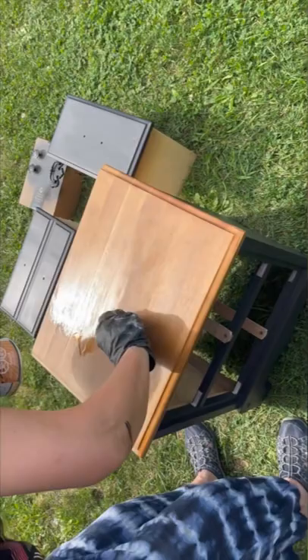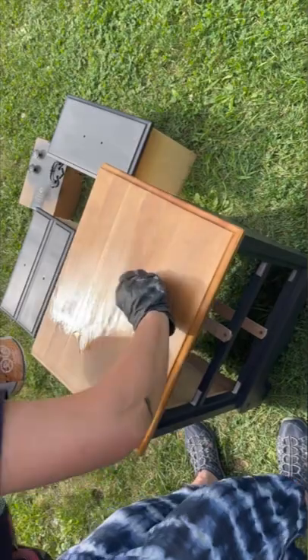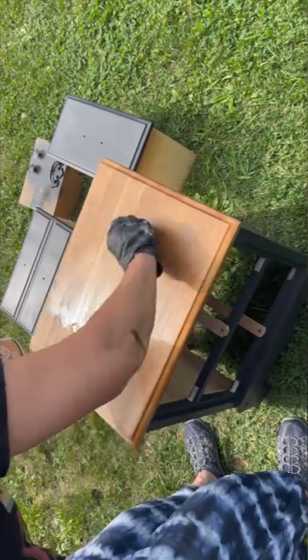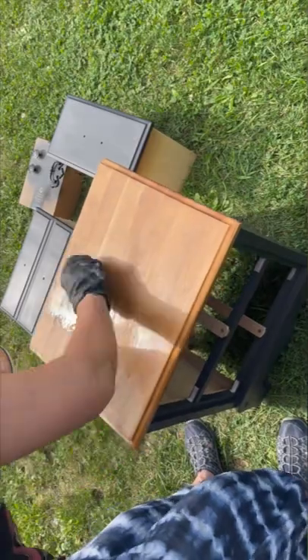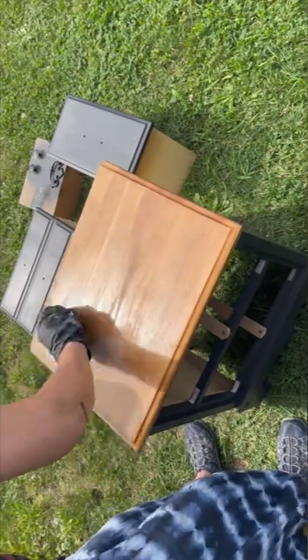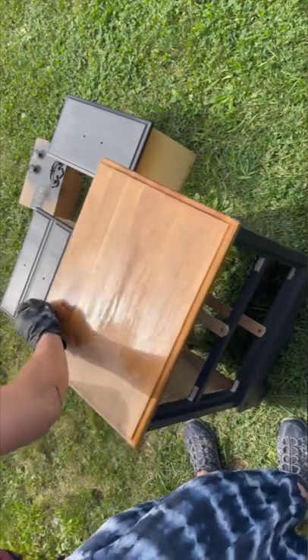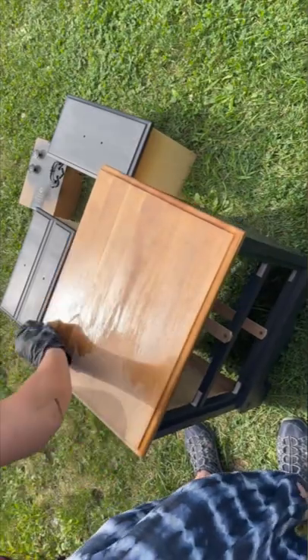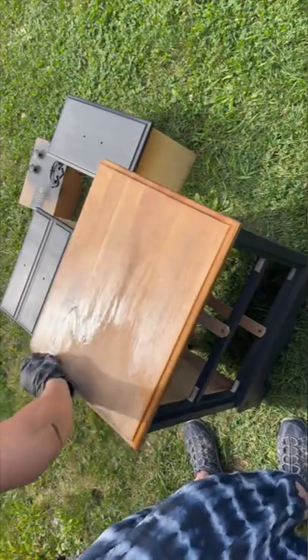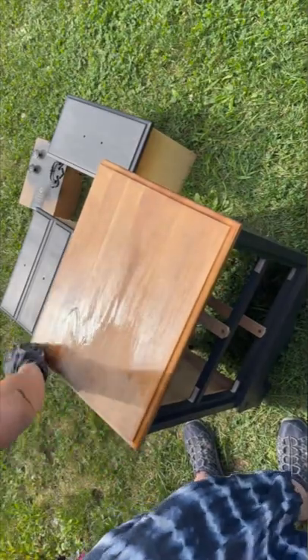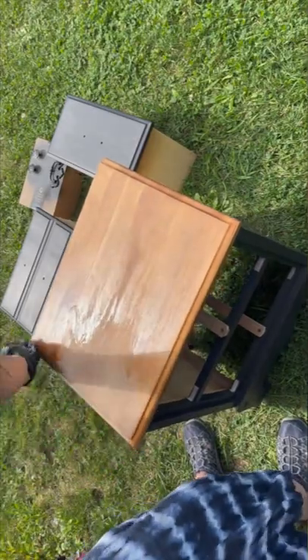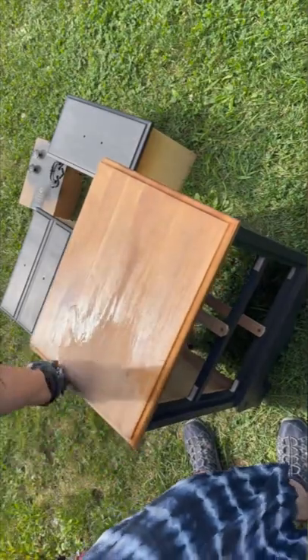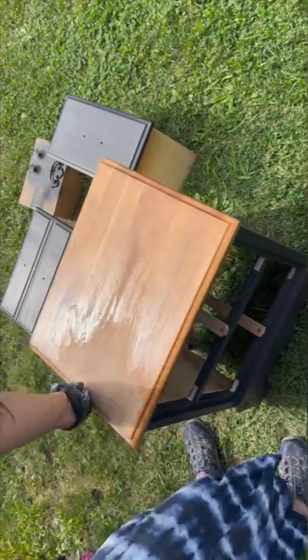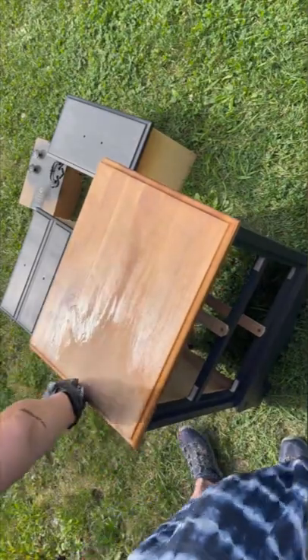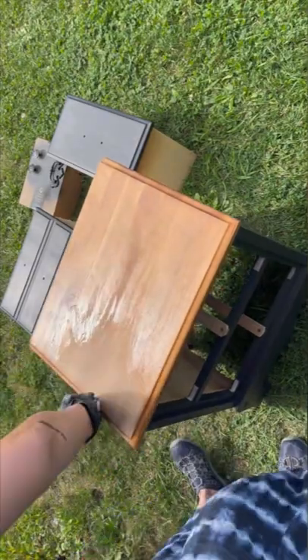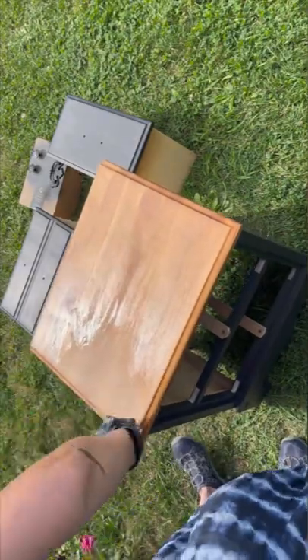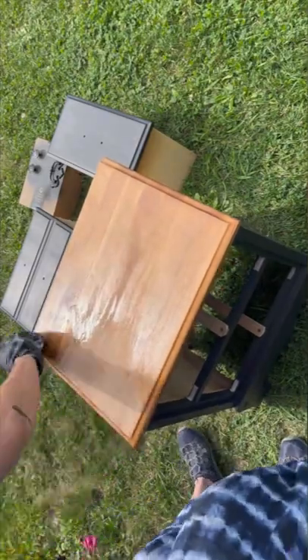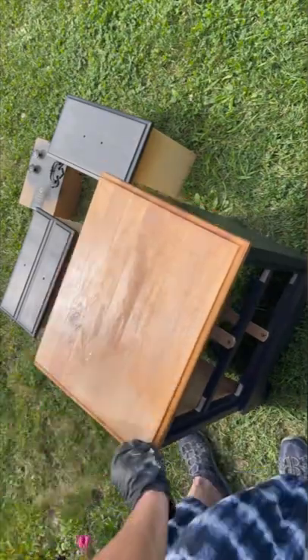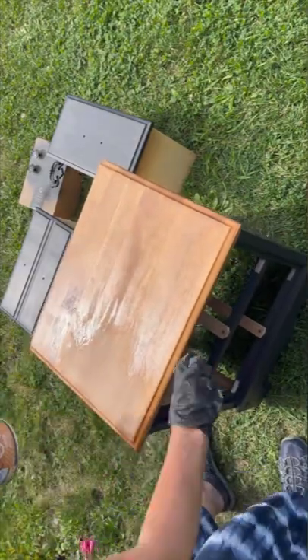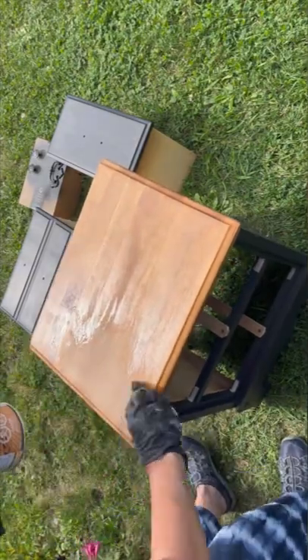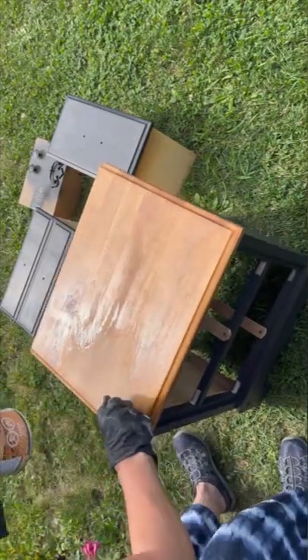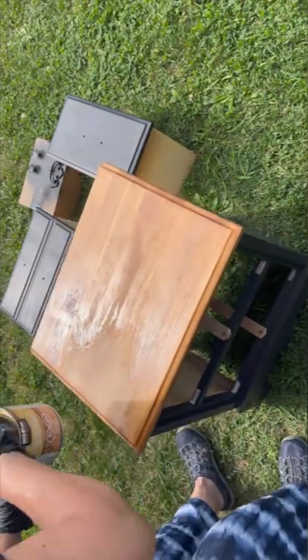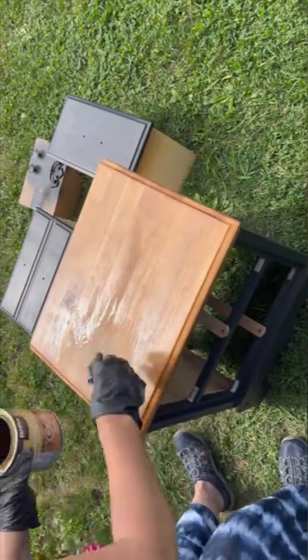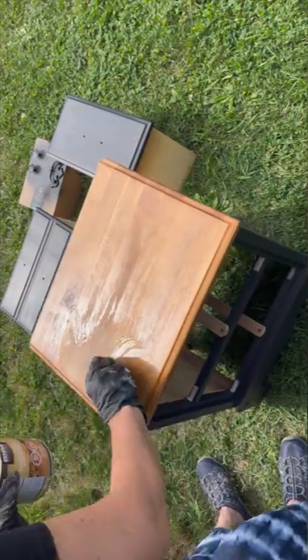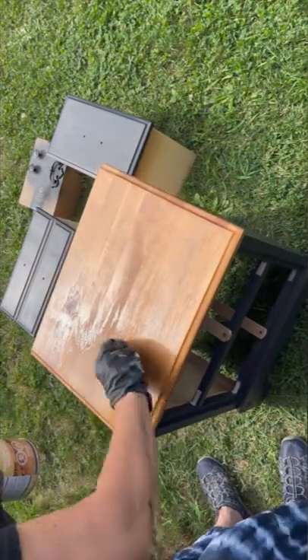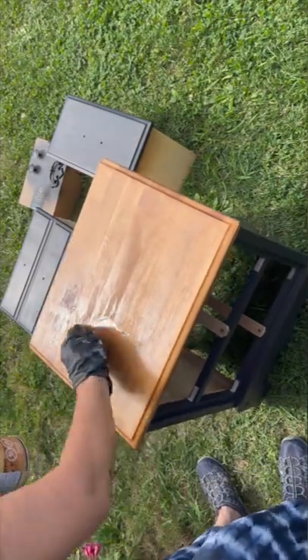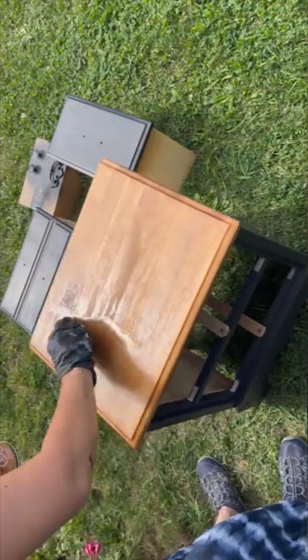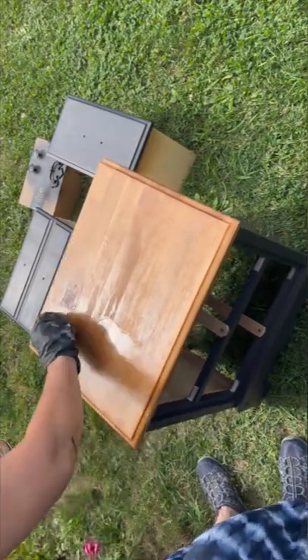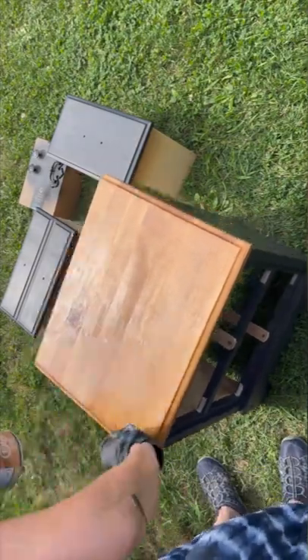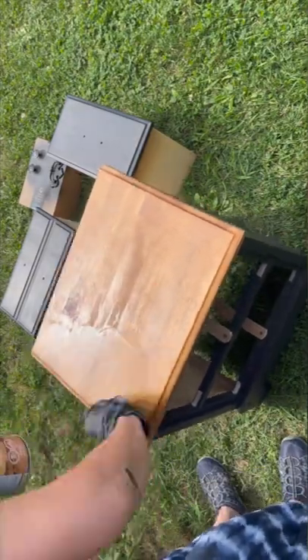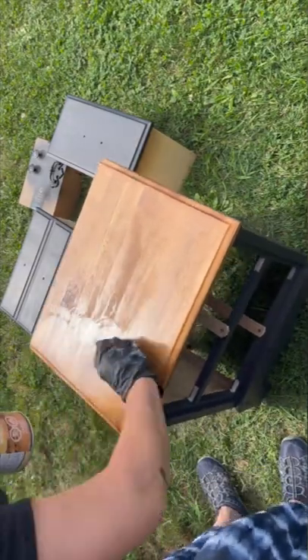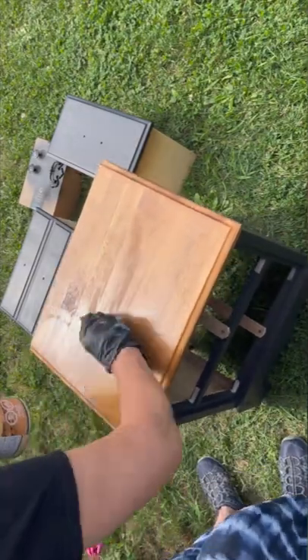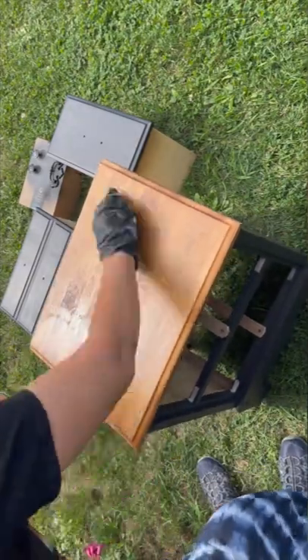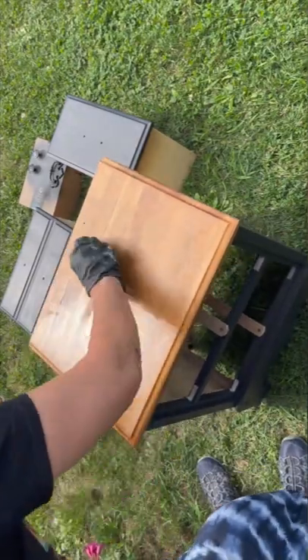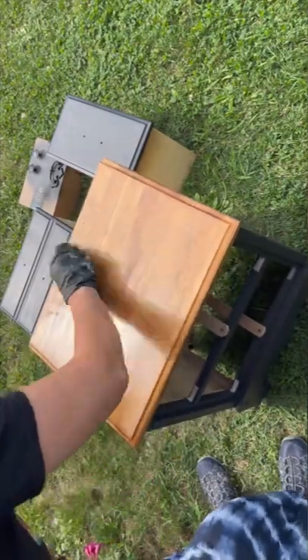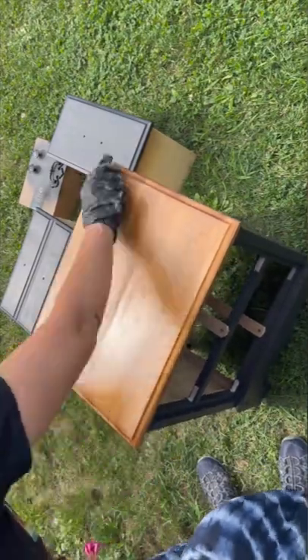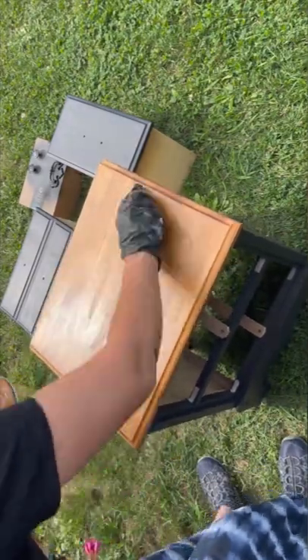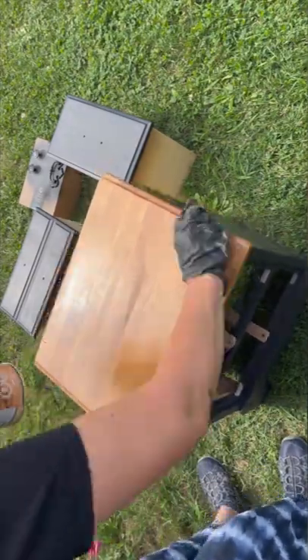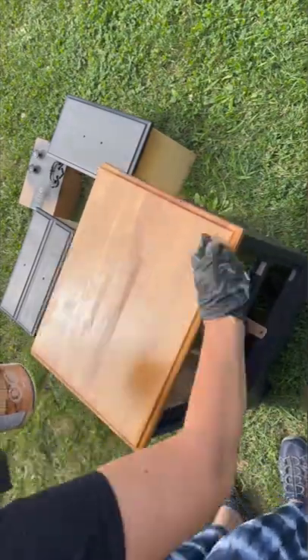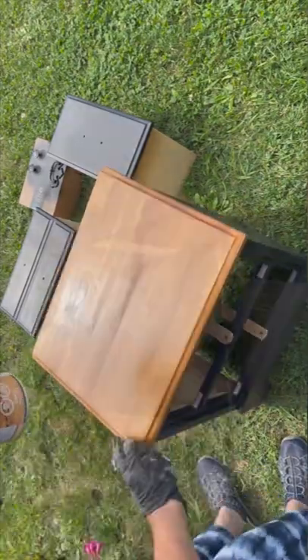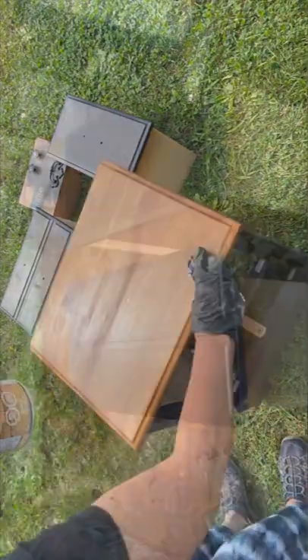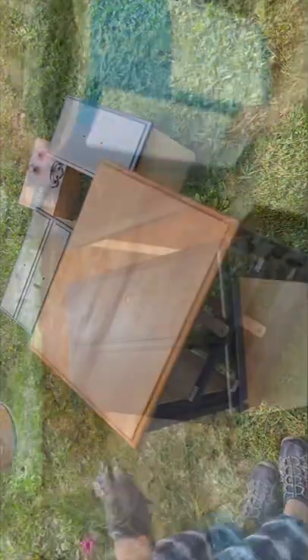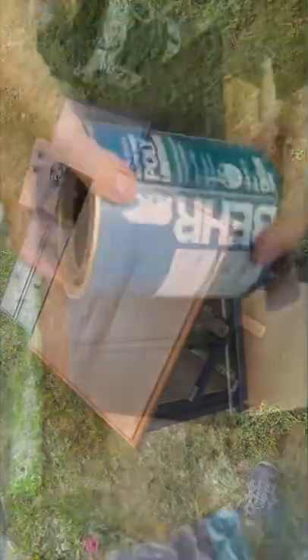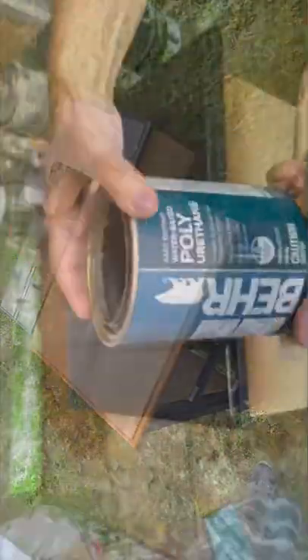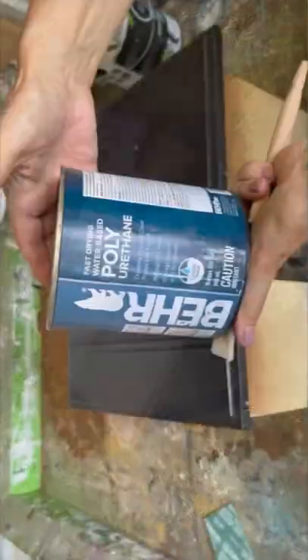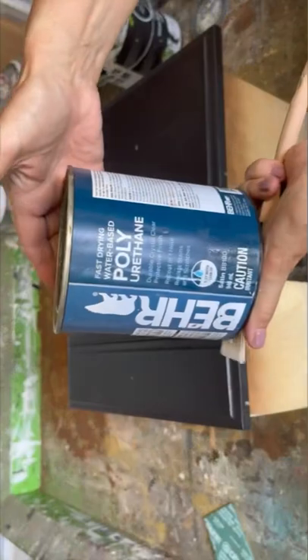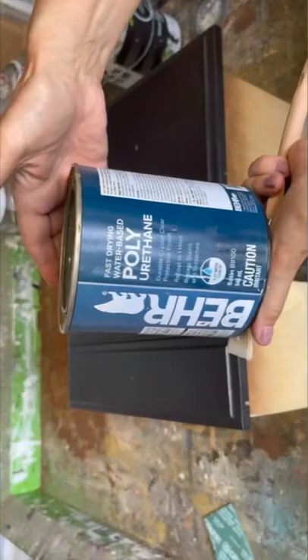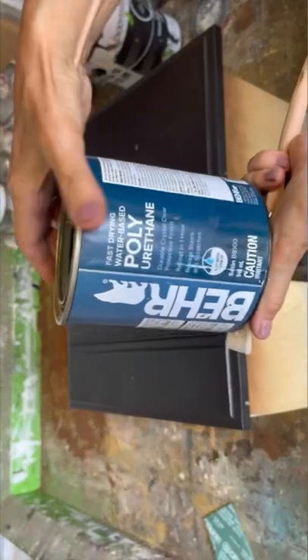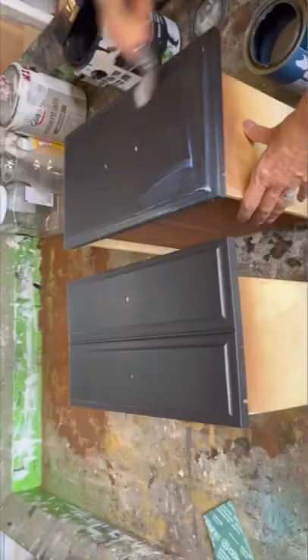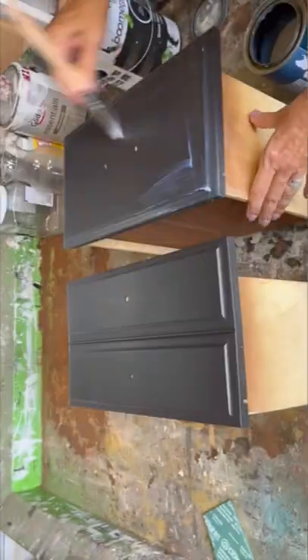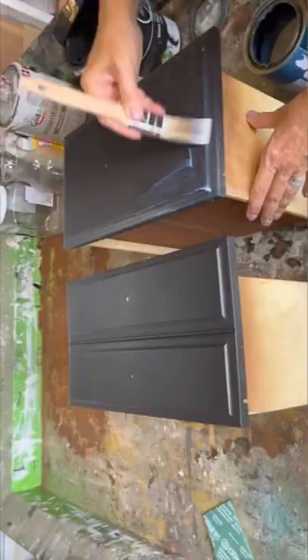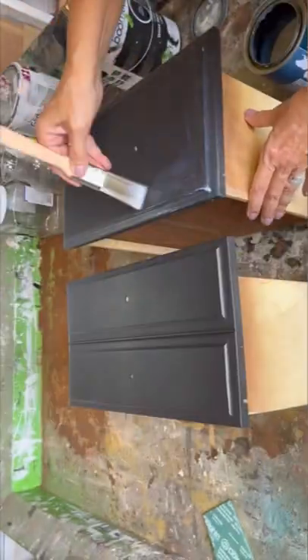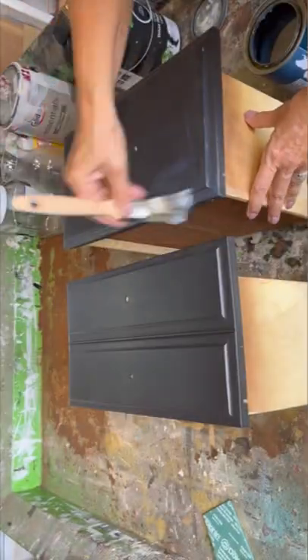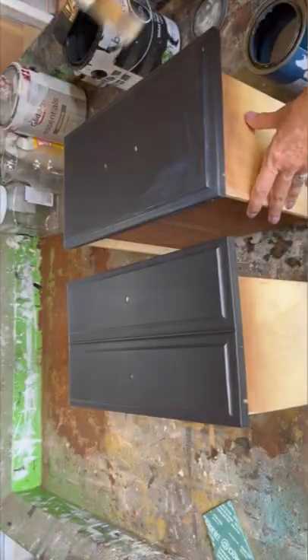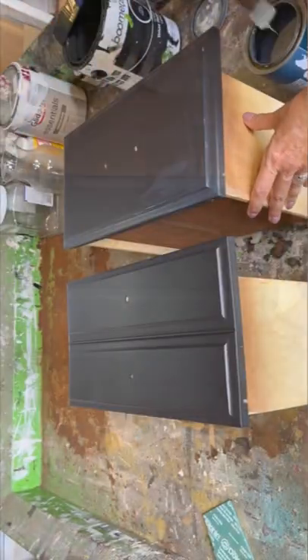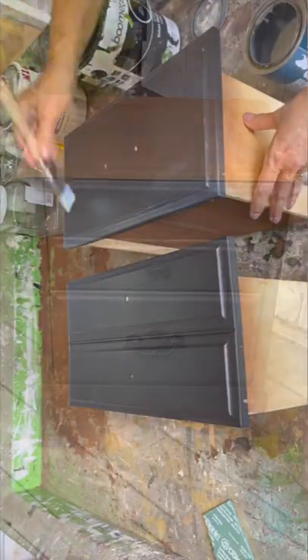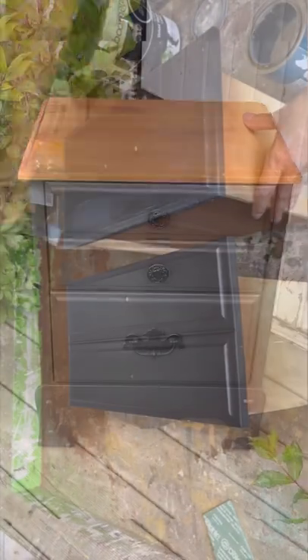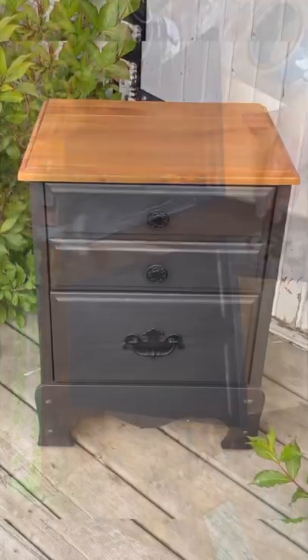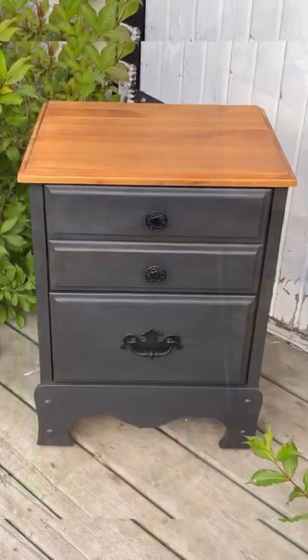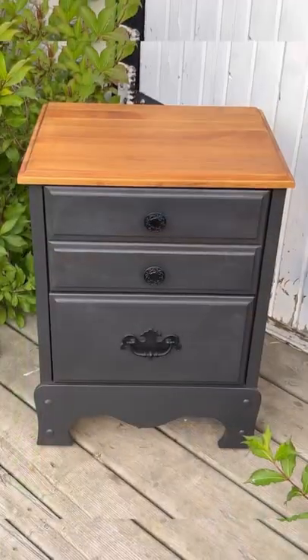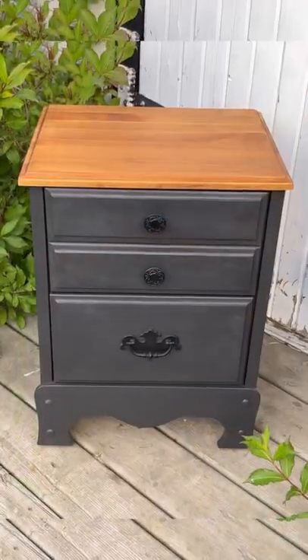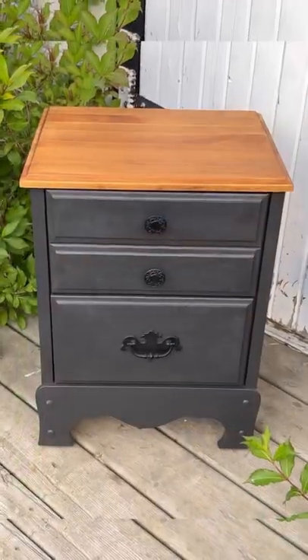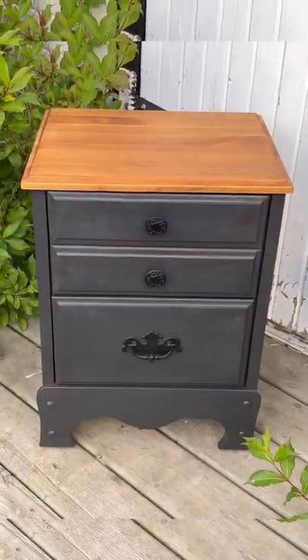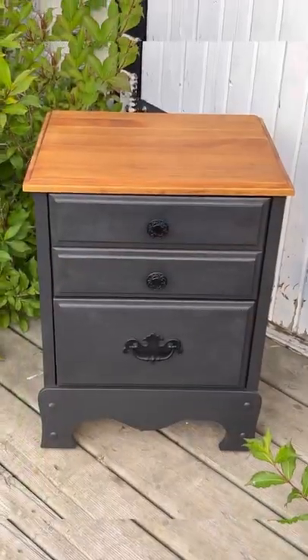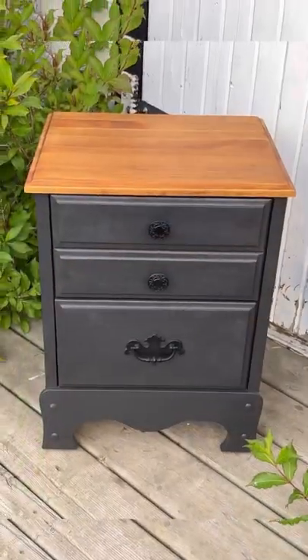Sealed it up with some penetrating oil and then sealed everything up with a polyacrylic sealer. I just love this upcycle.